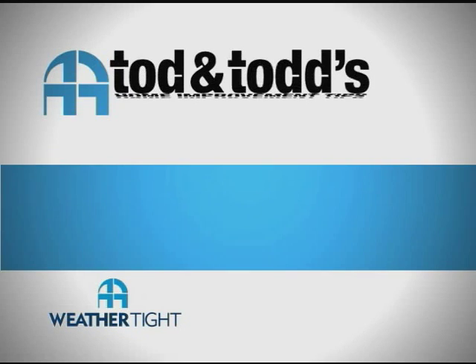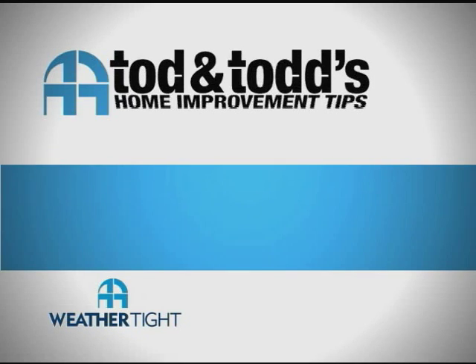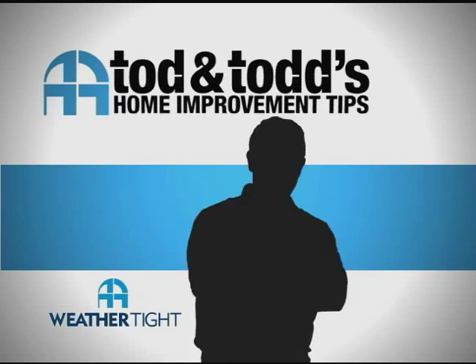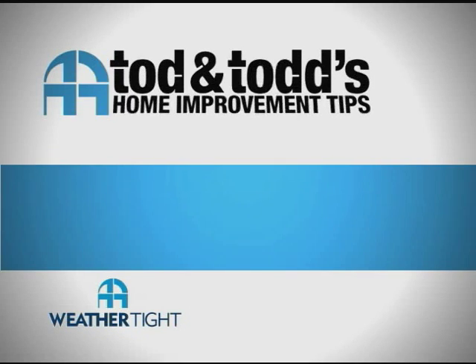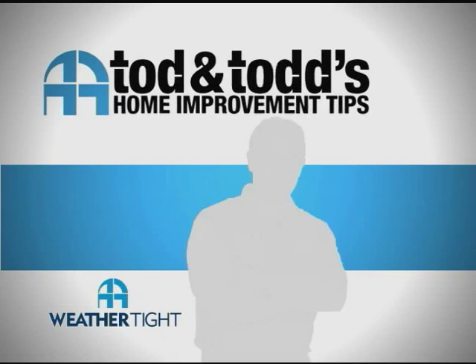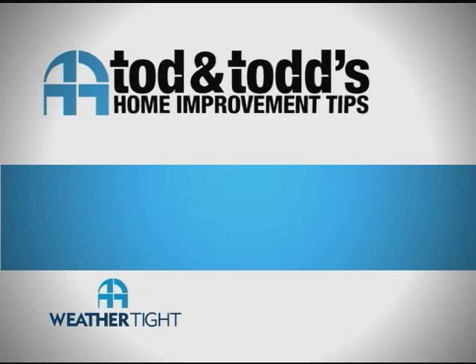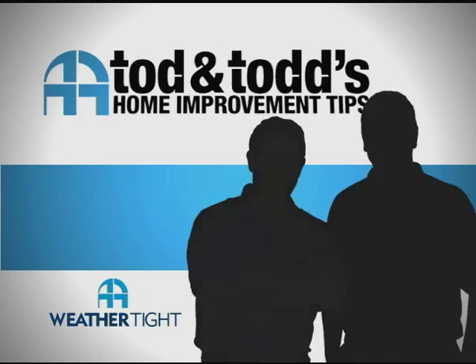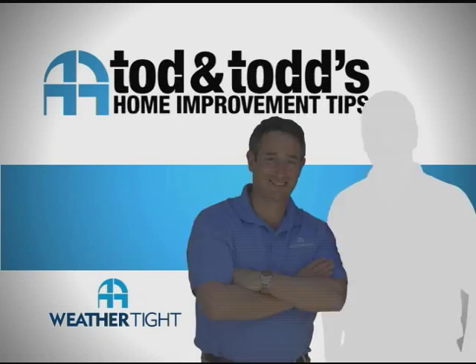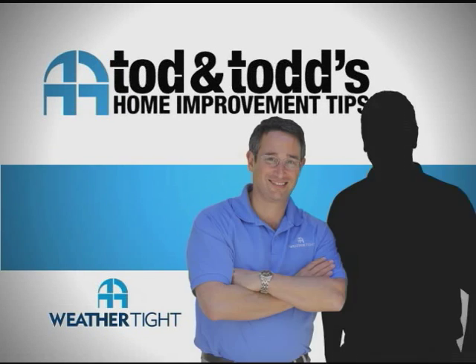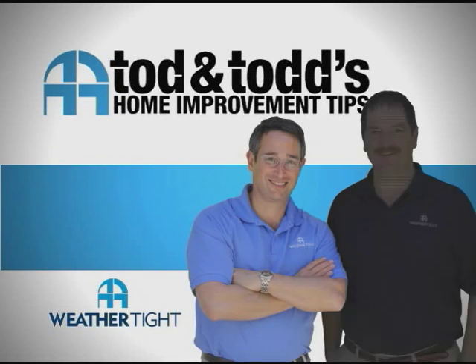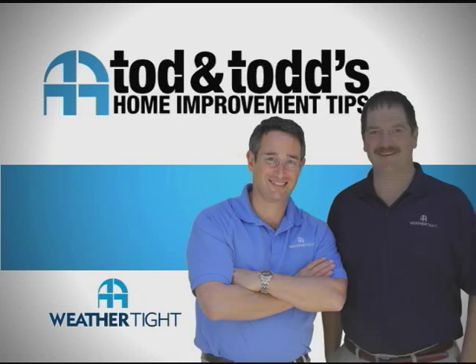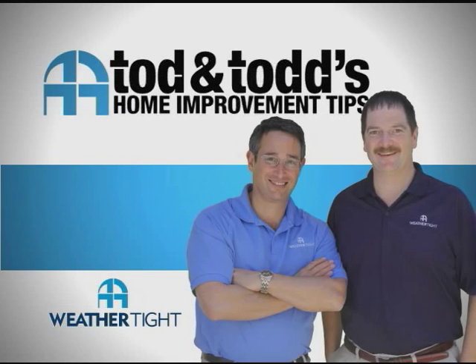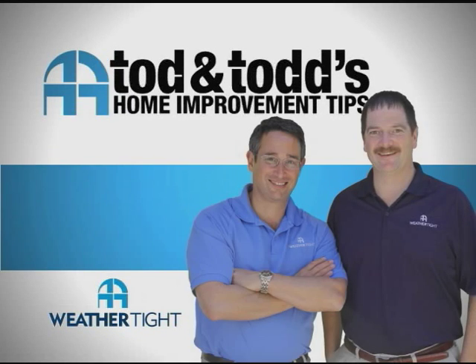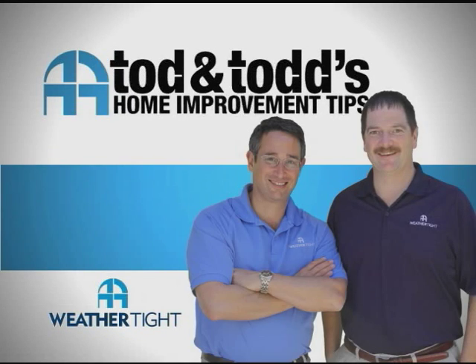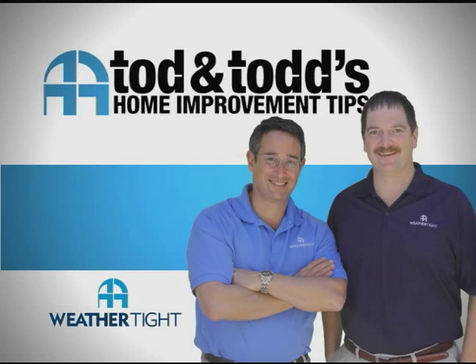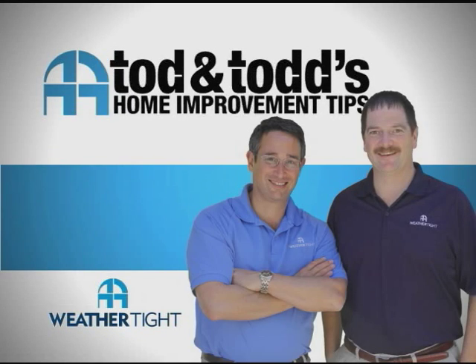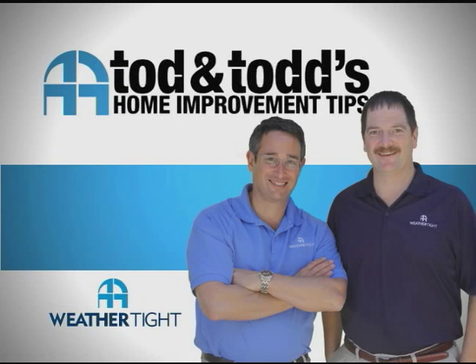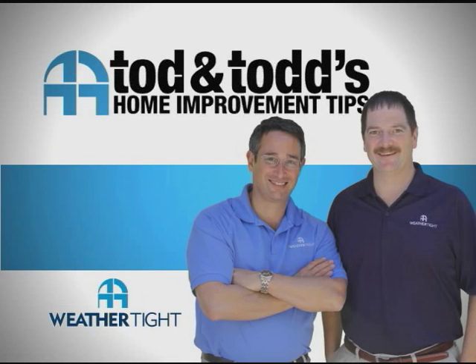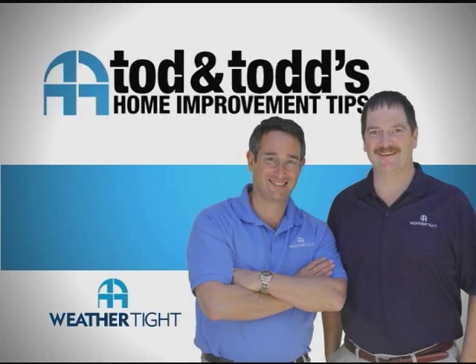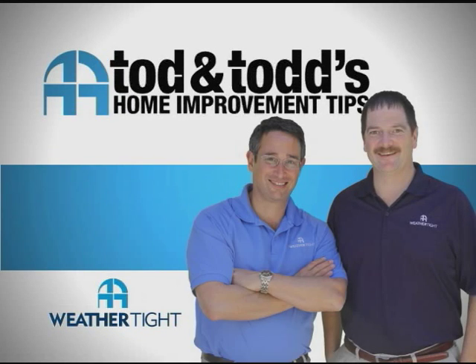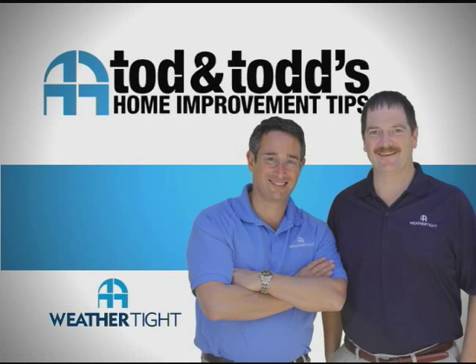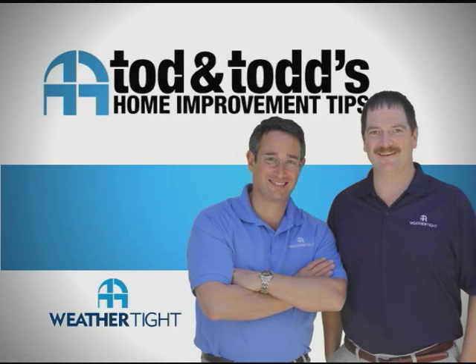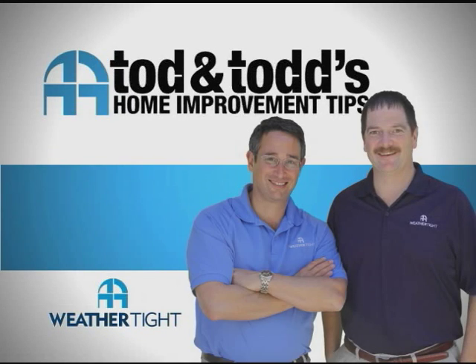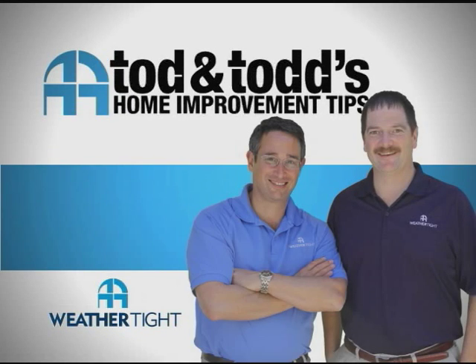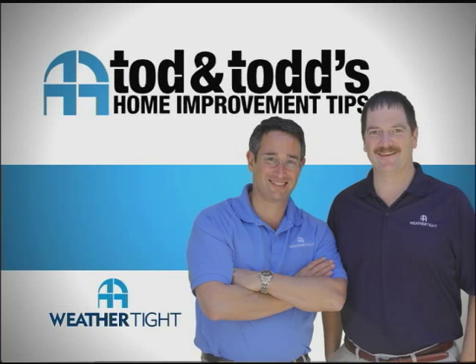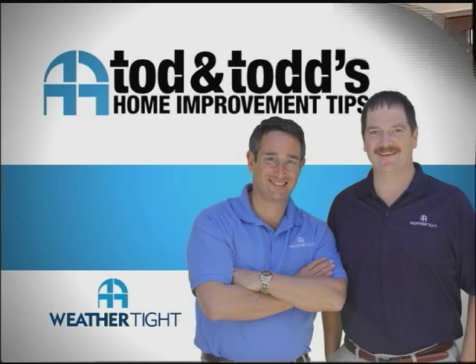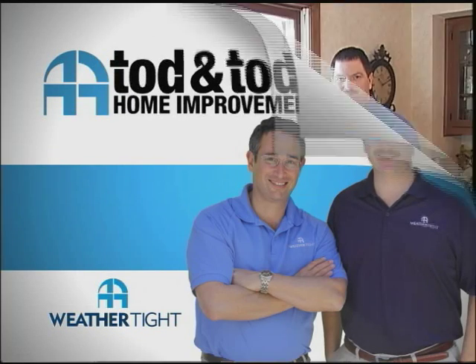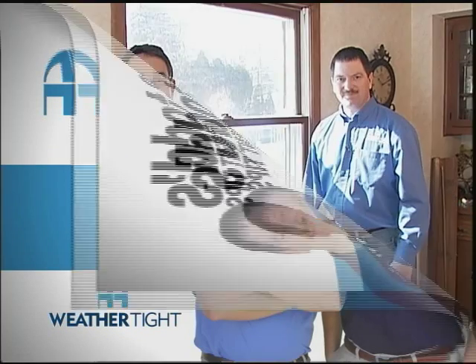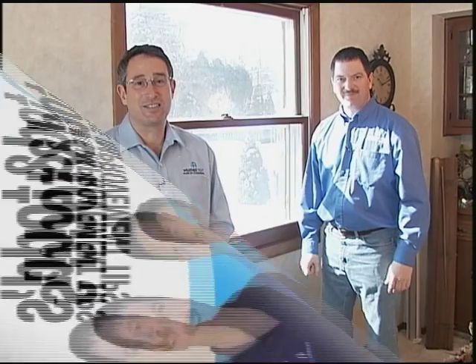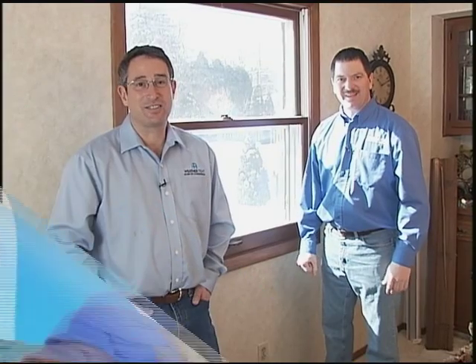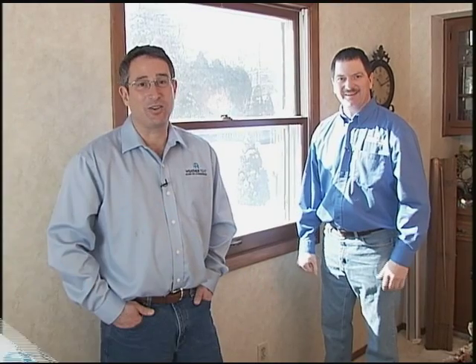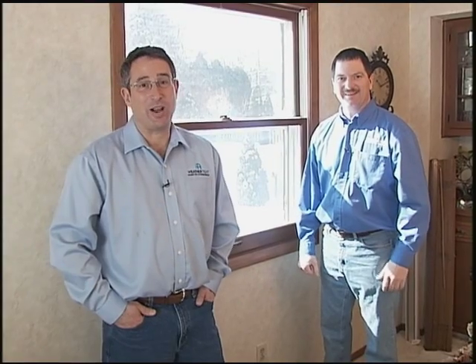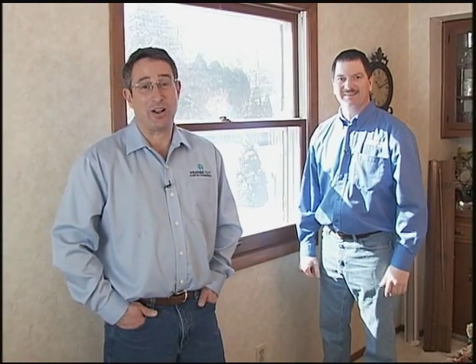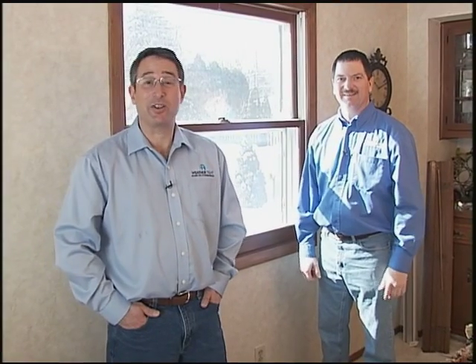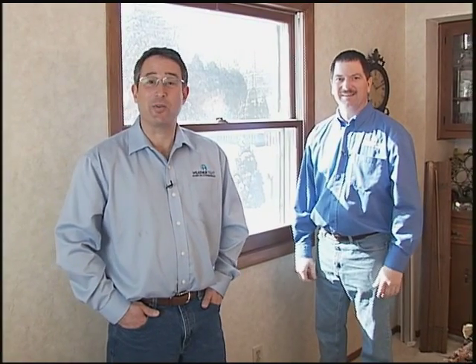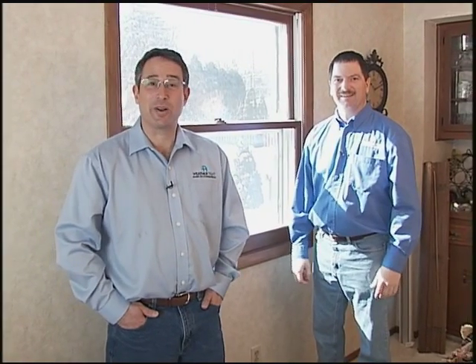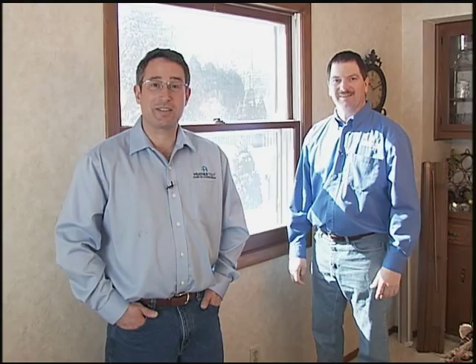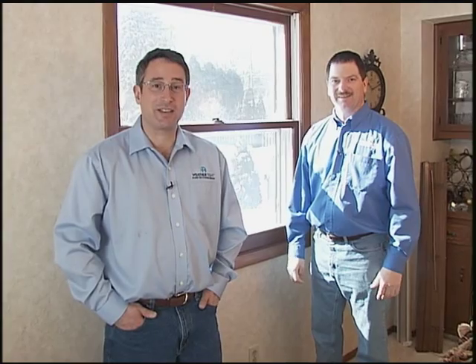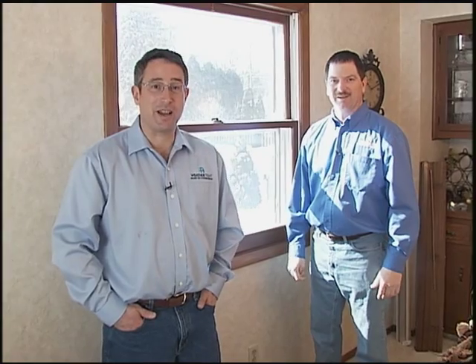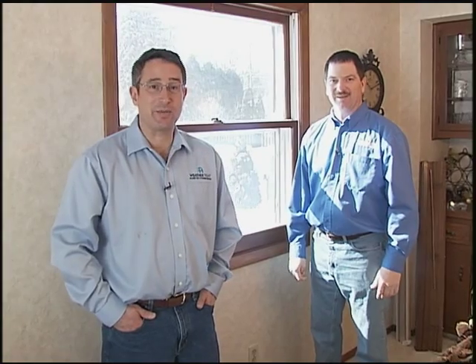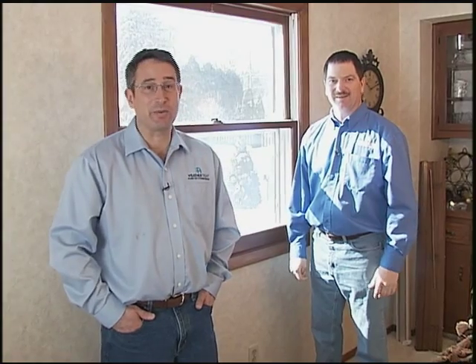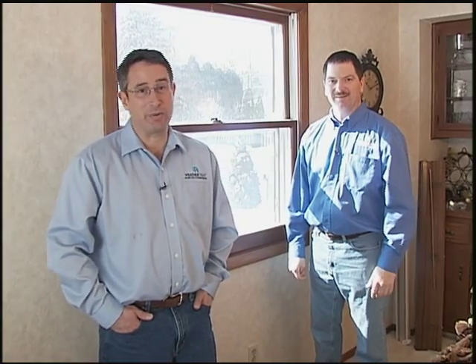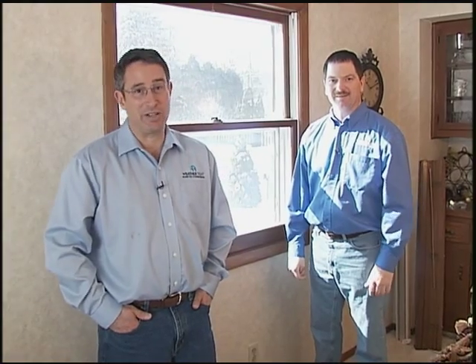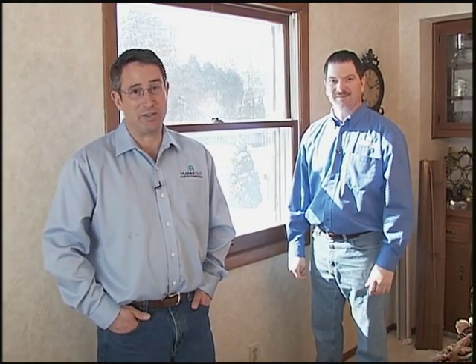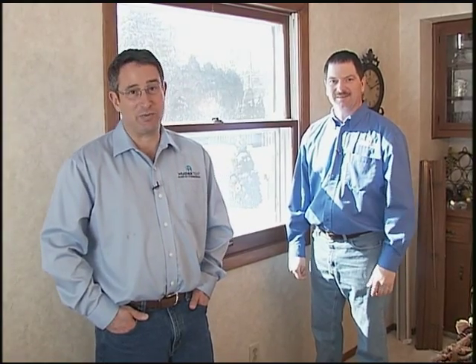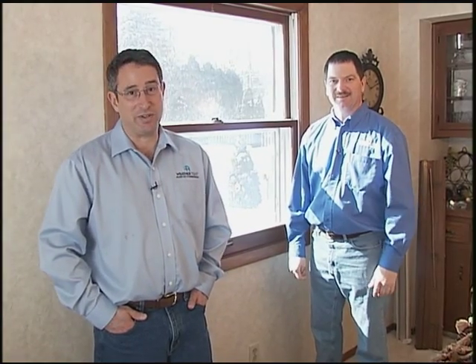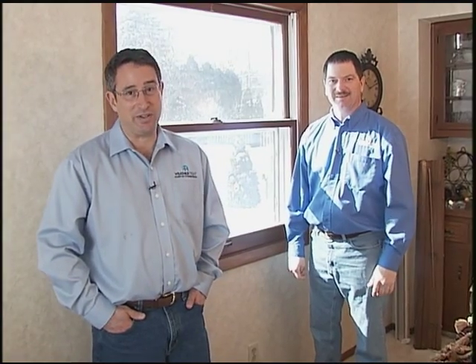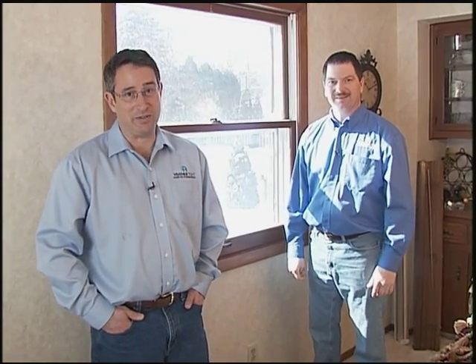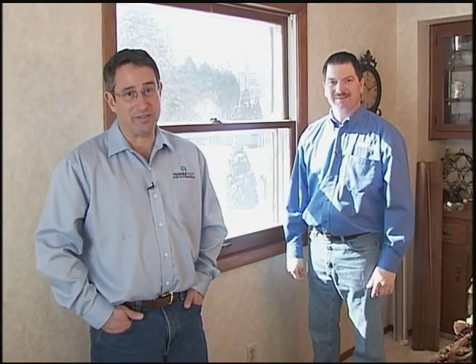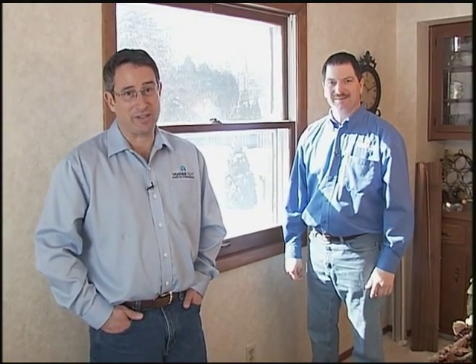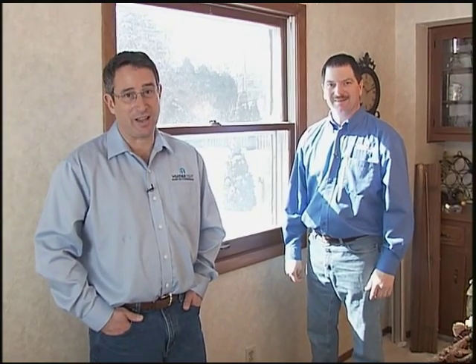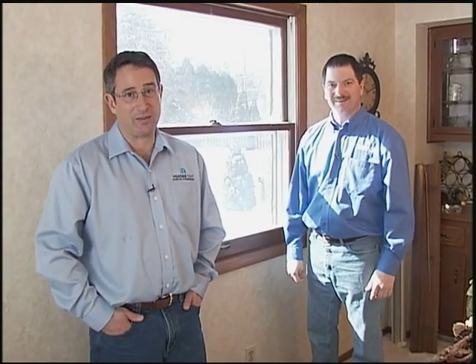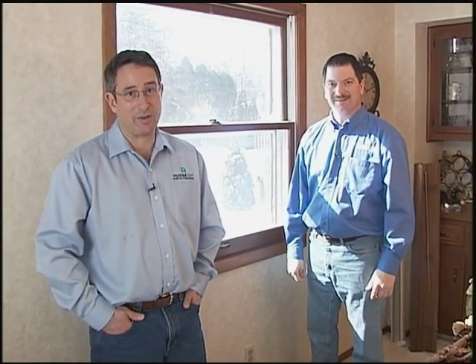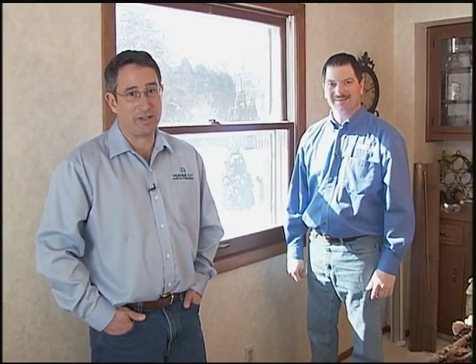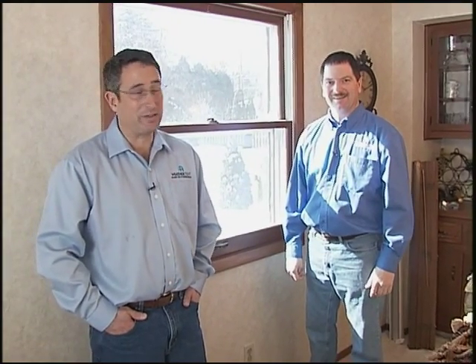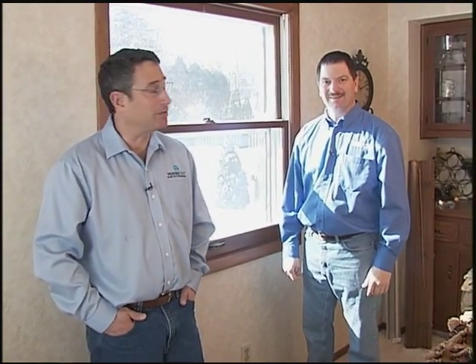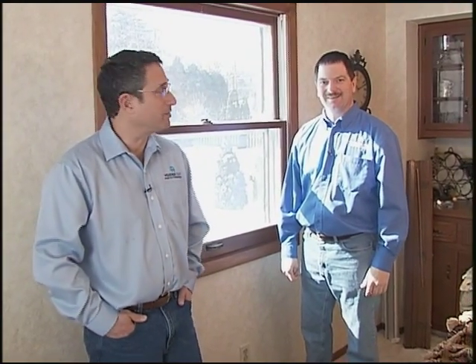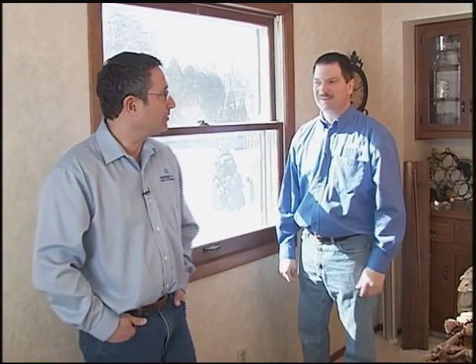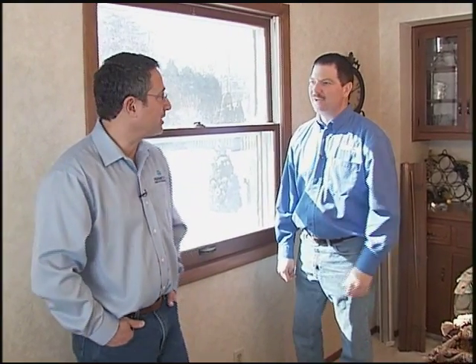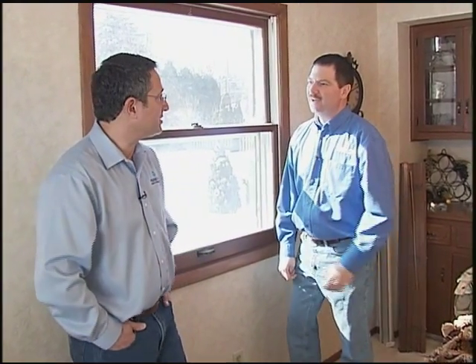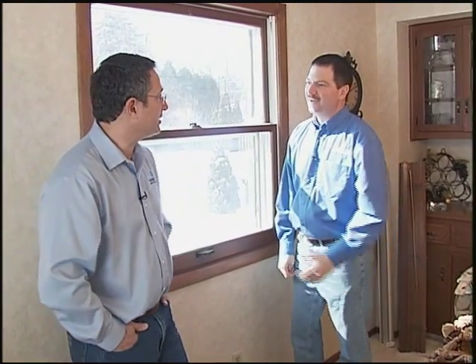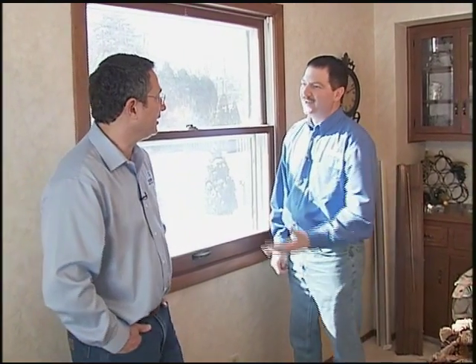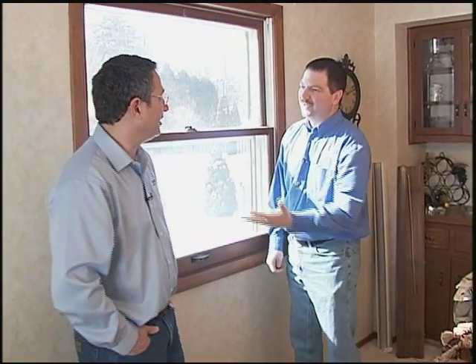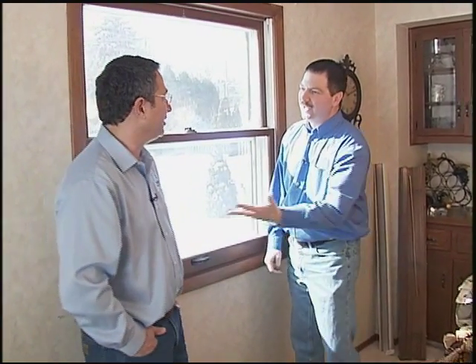Here's another home improvement tip from Todd and Todd. So how do you know when it's time to replace your windows? Todd, what are you seeing here?